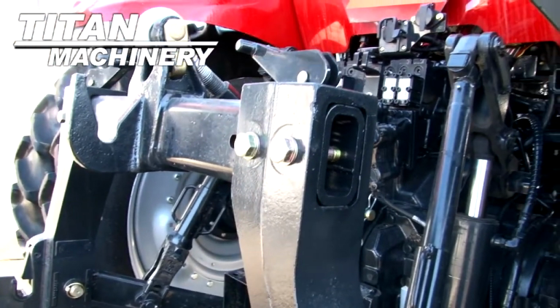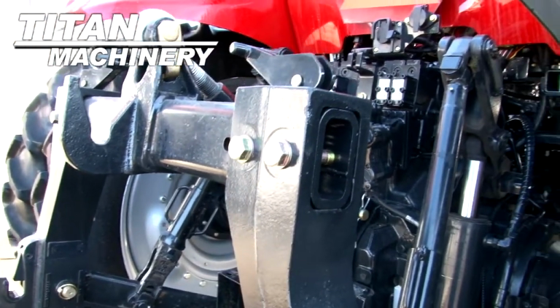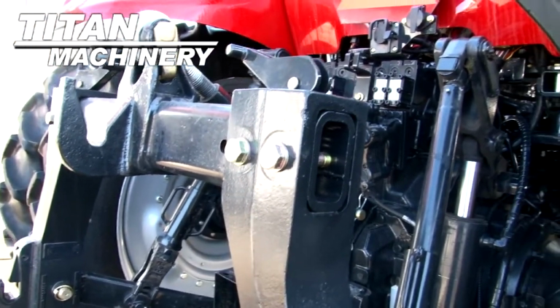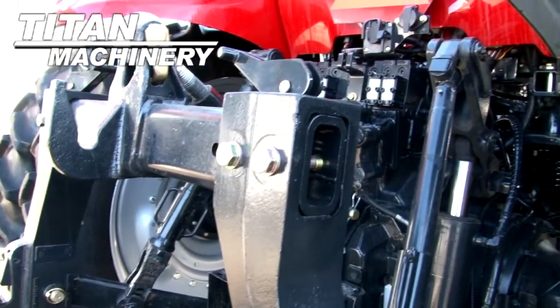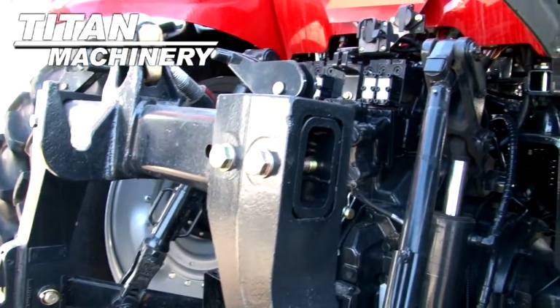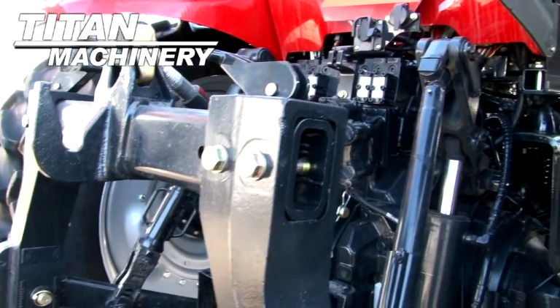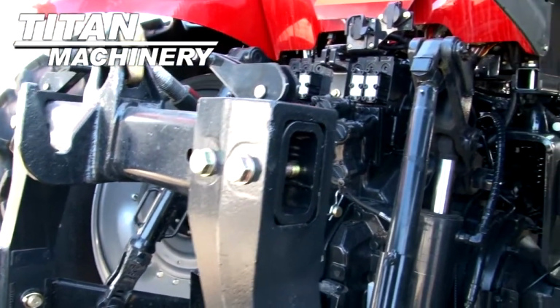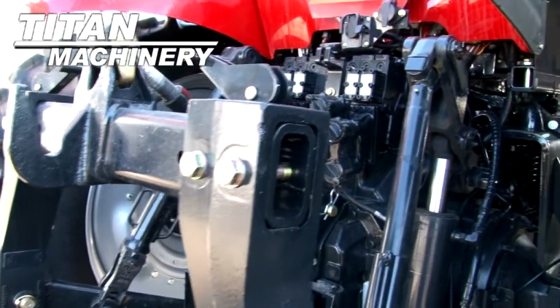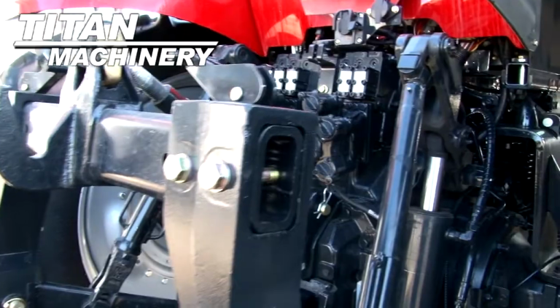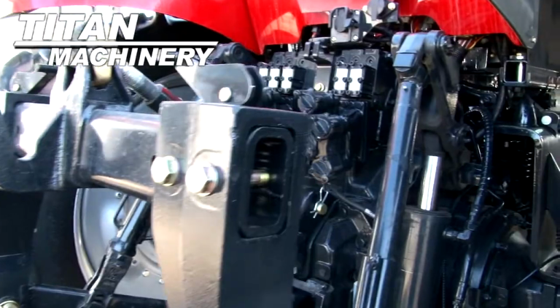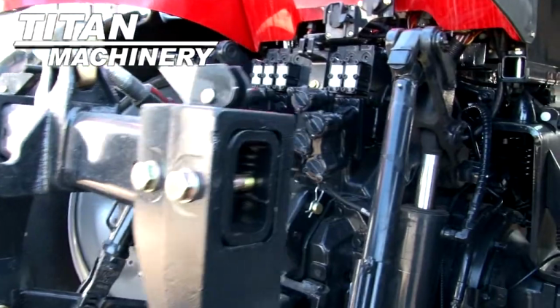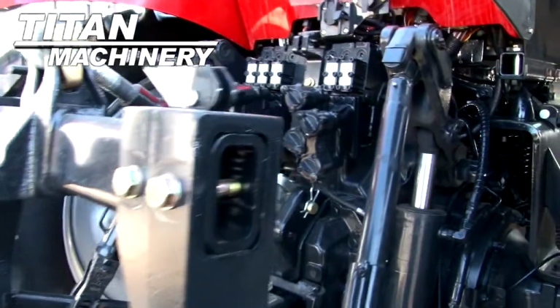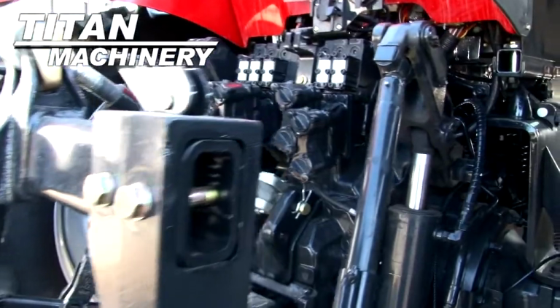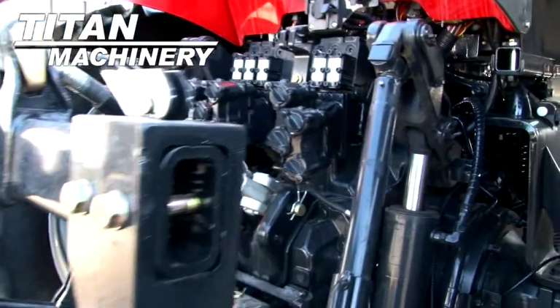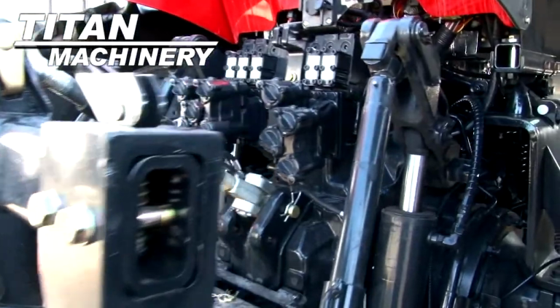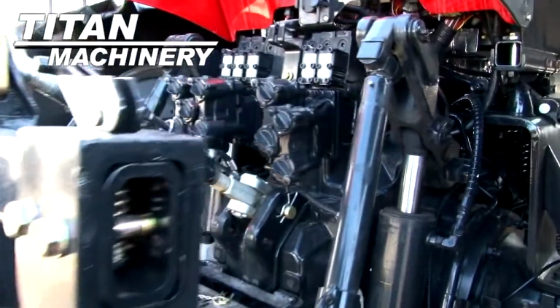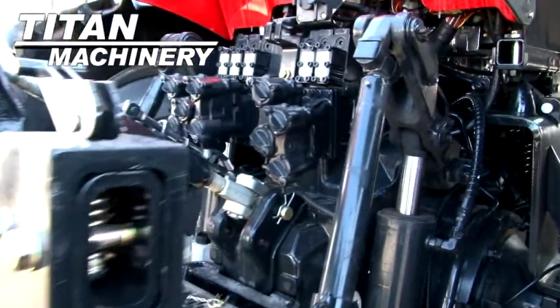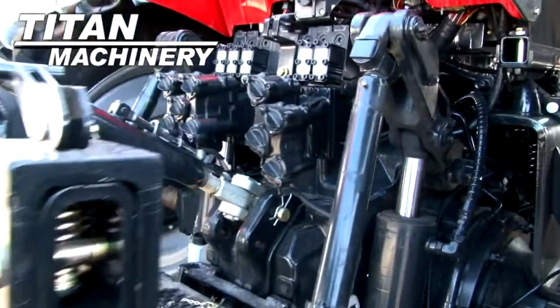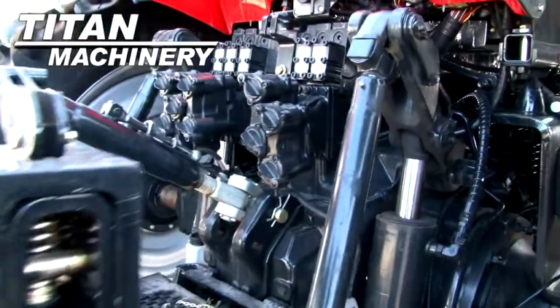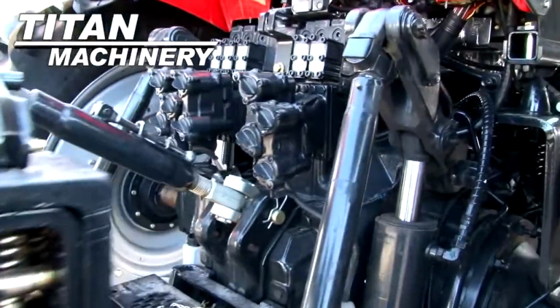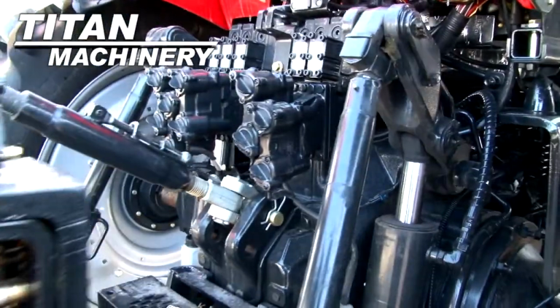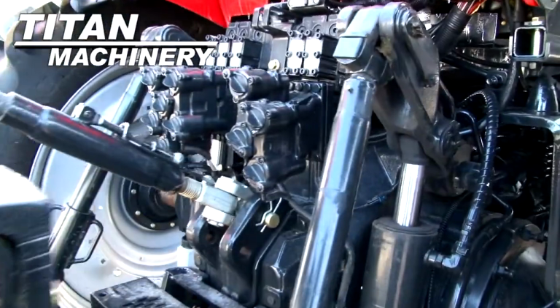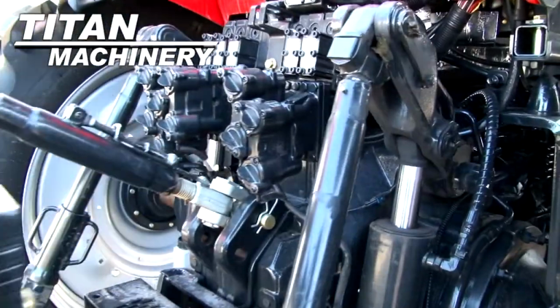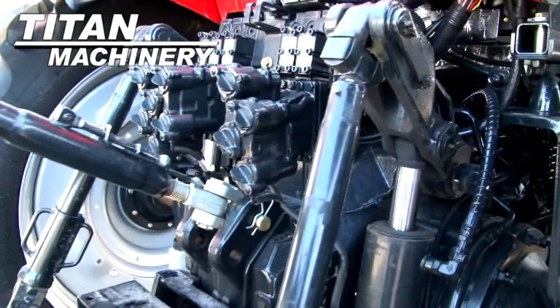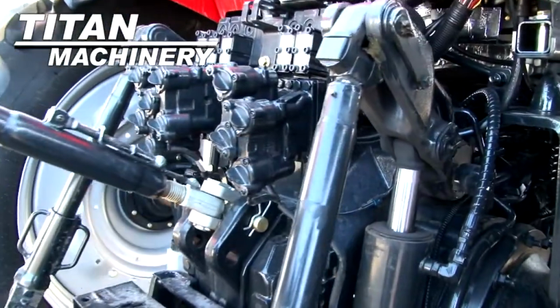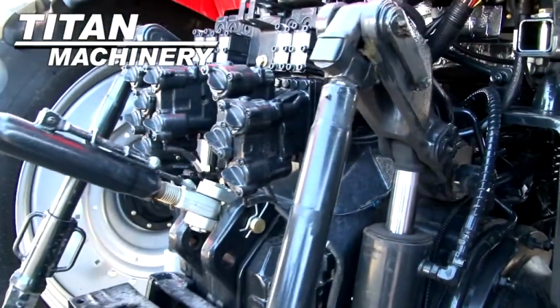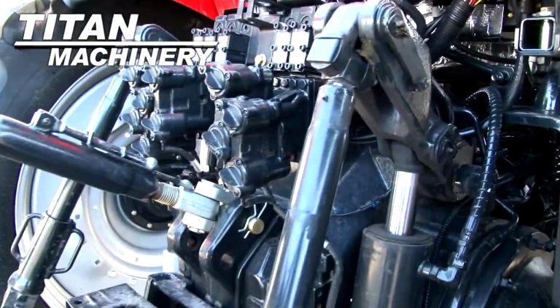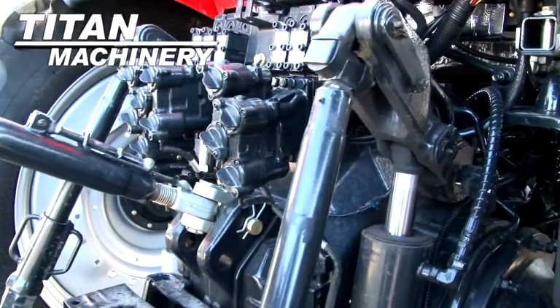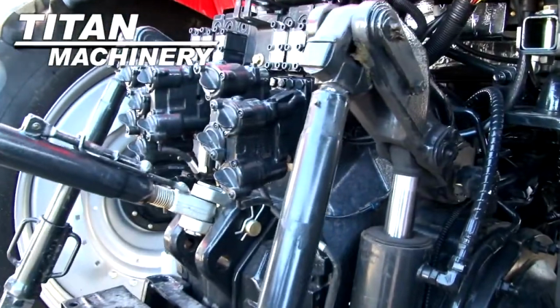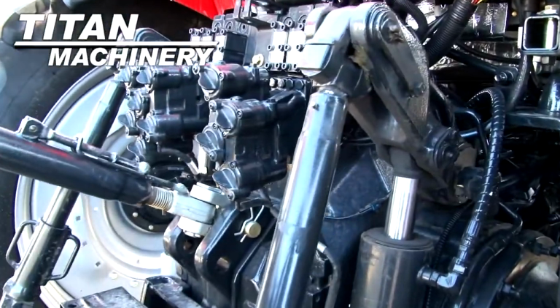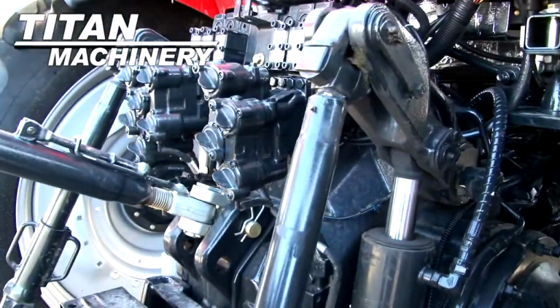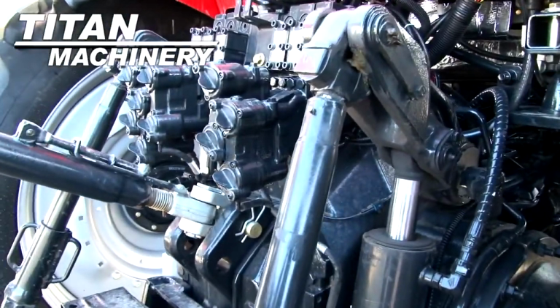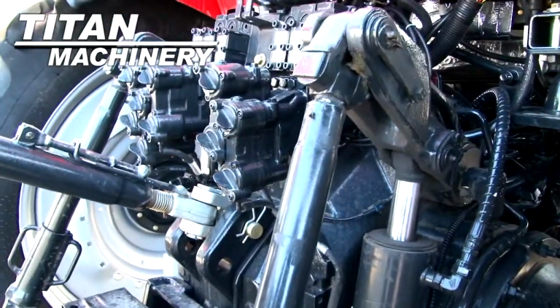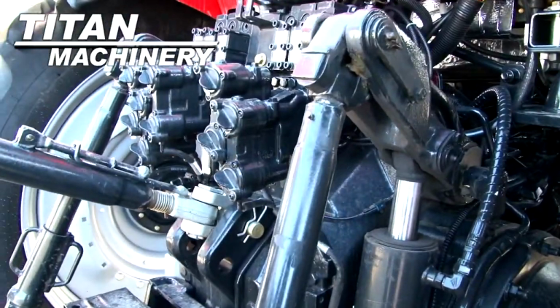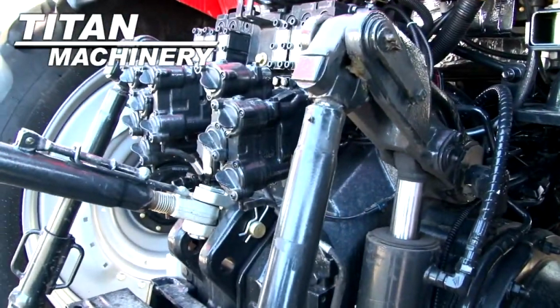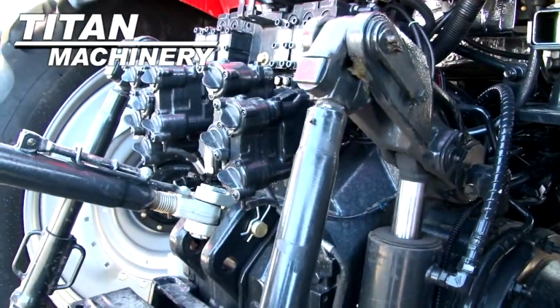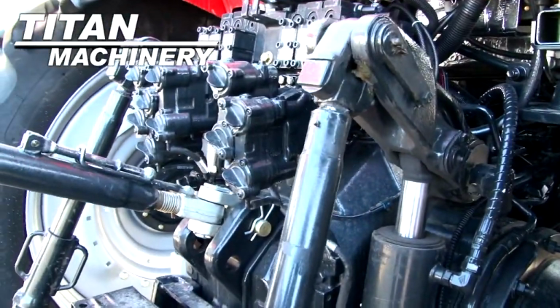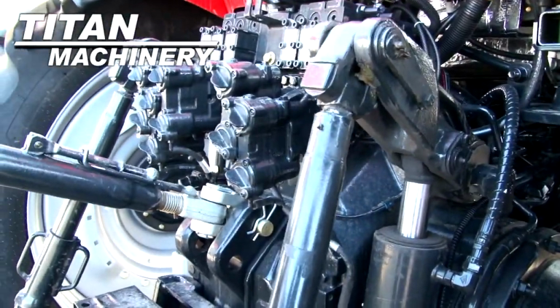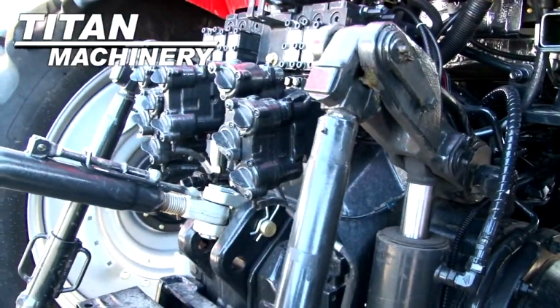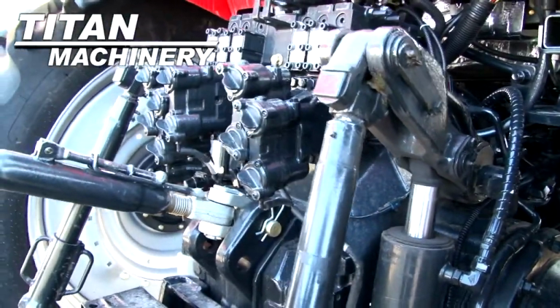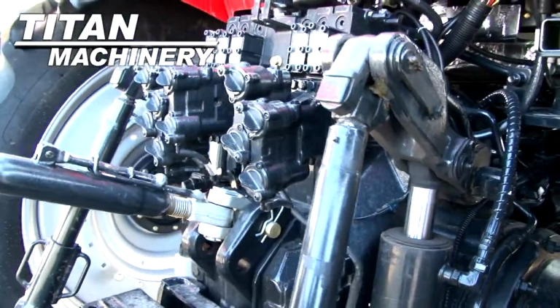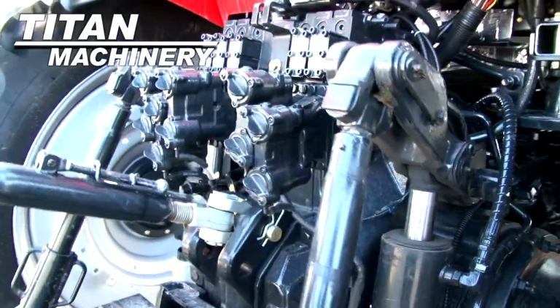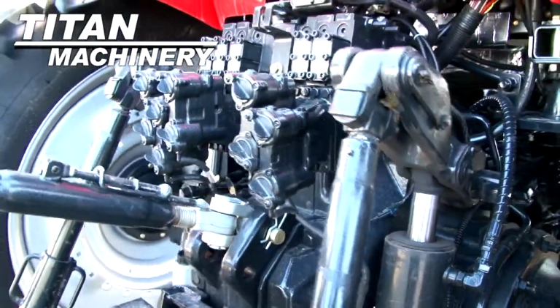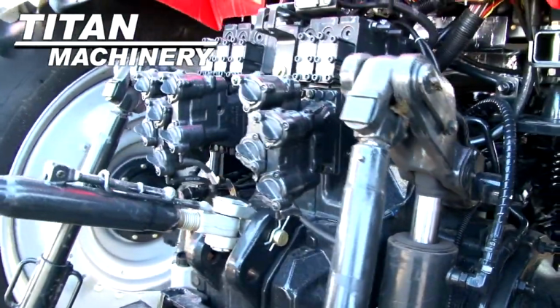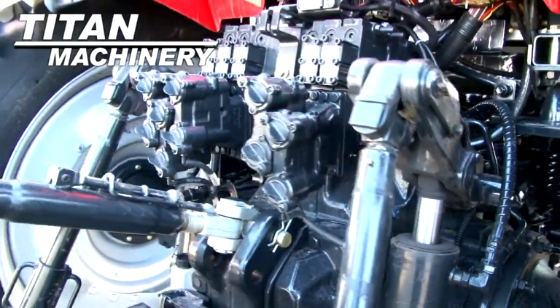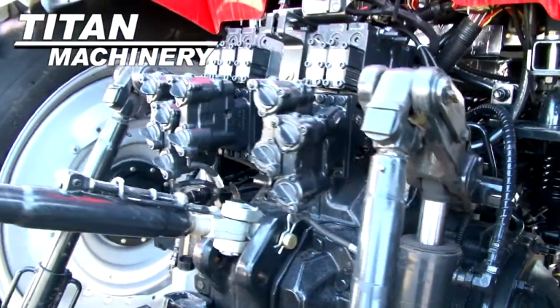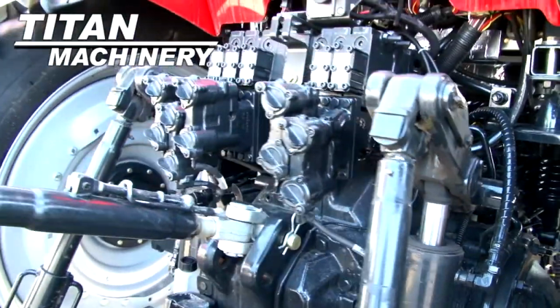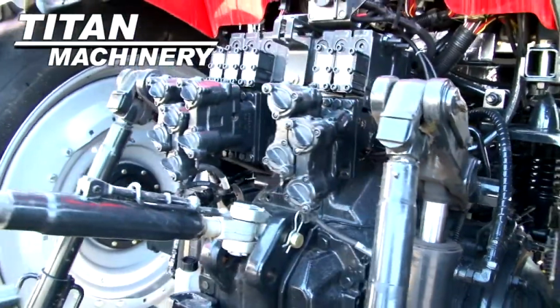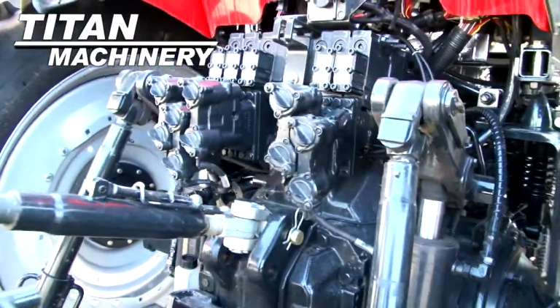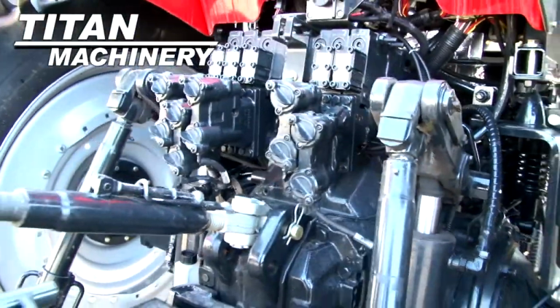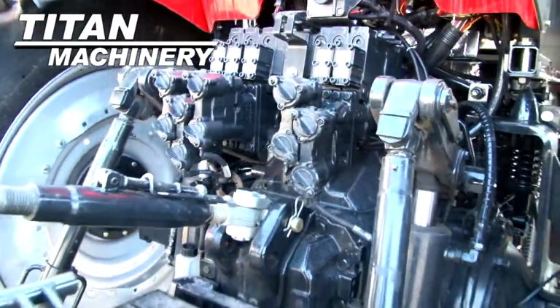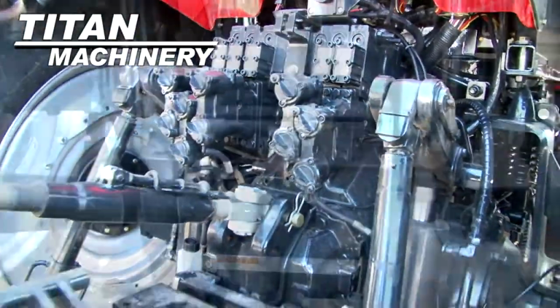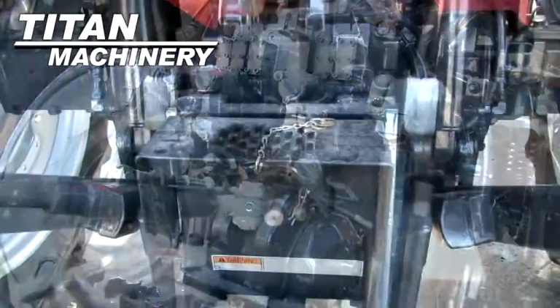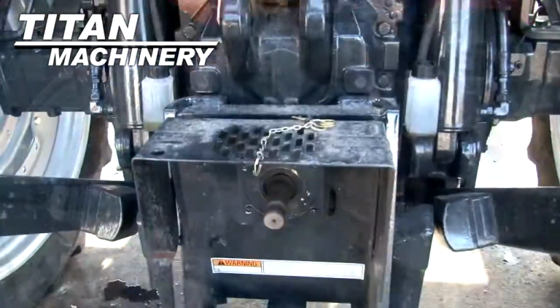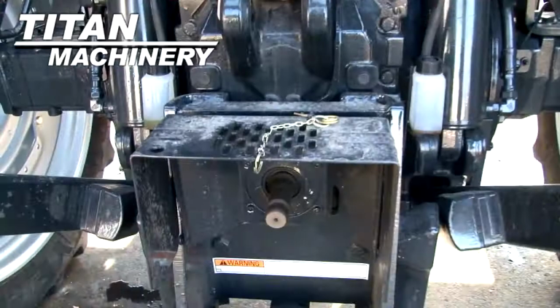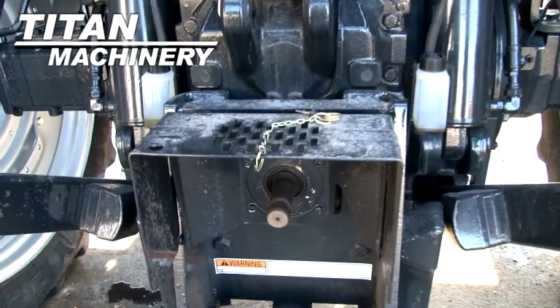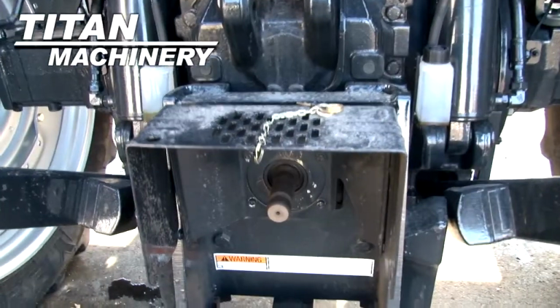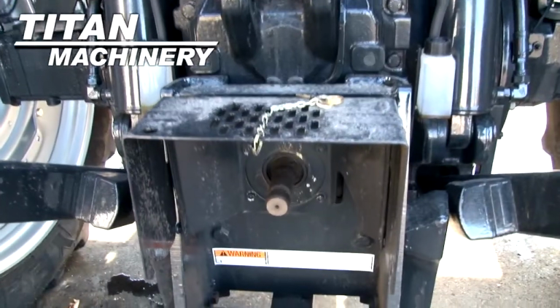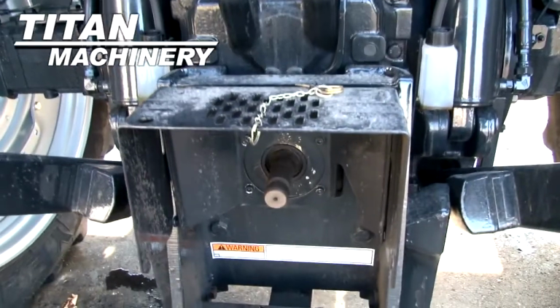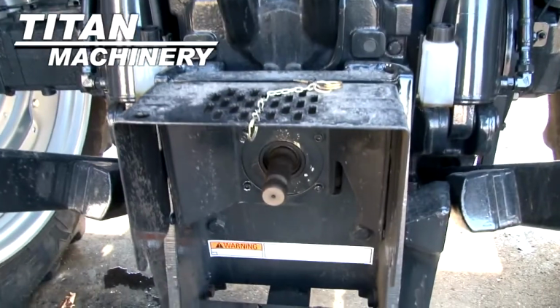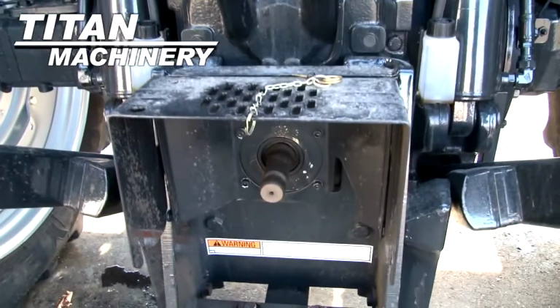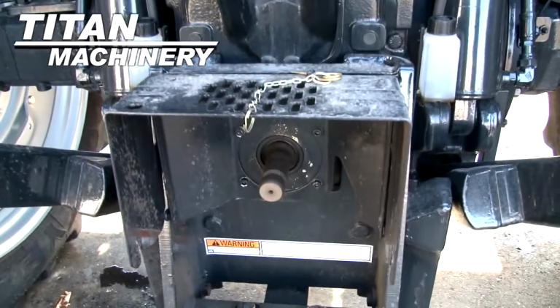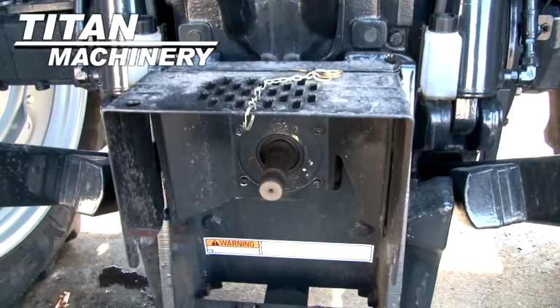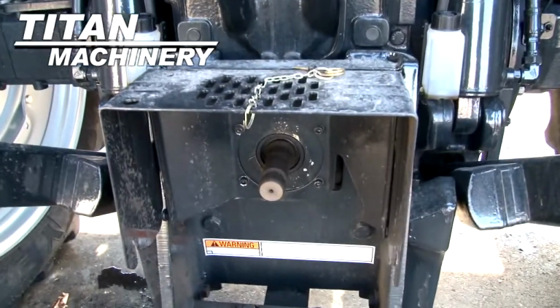It is equipped with a 3-point hitch, it has 5 rear remotes, and features a 540-1000 PTO.